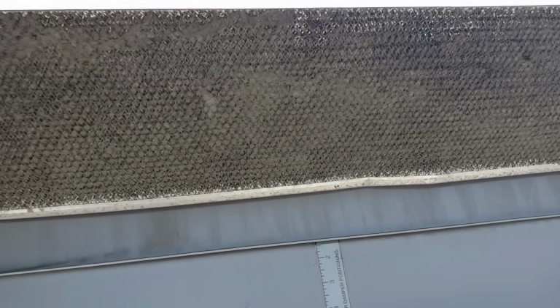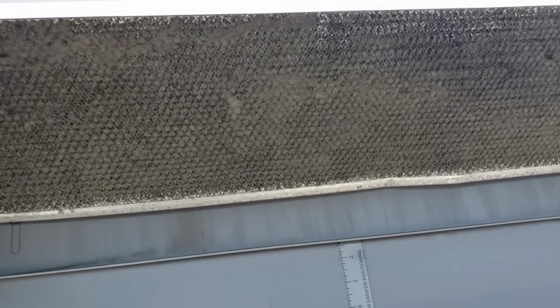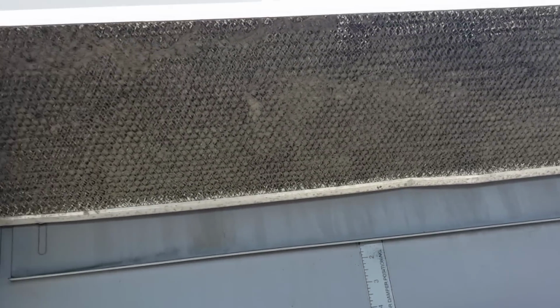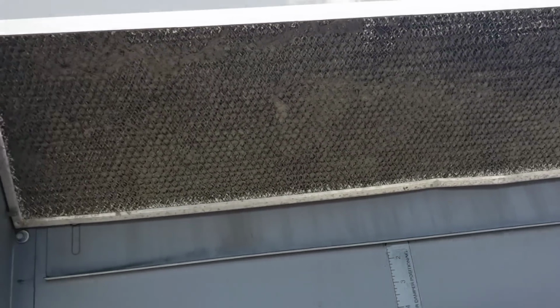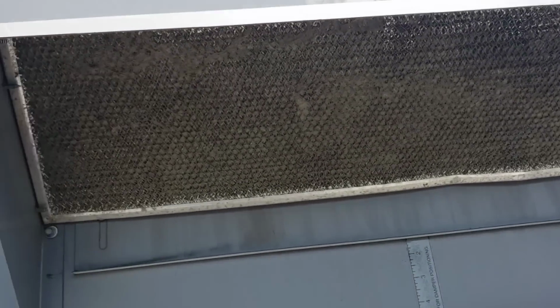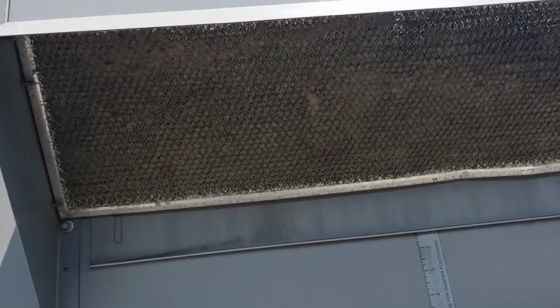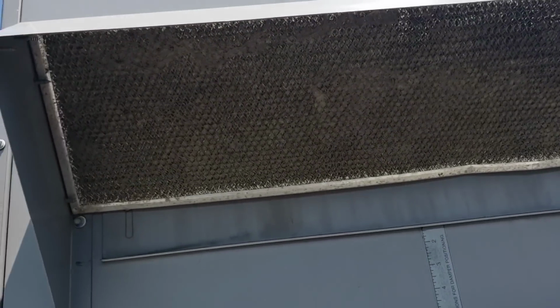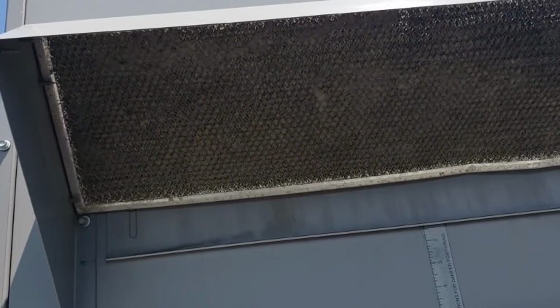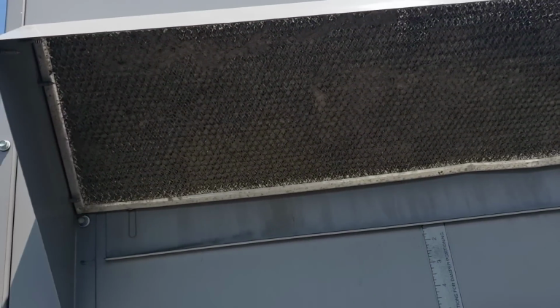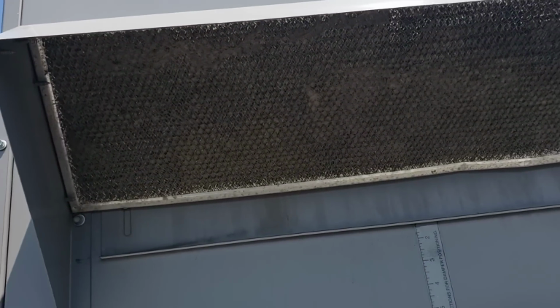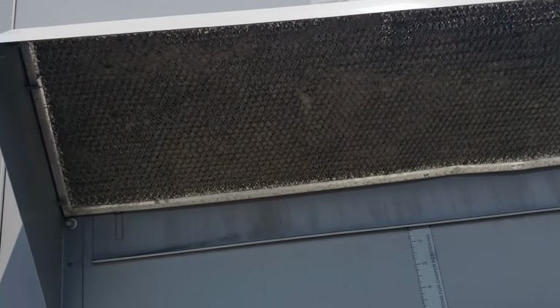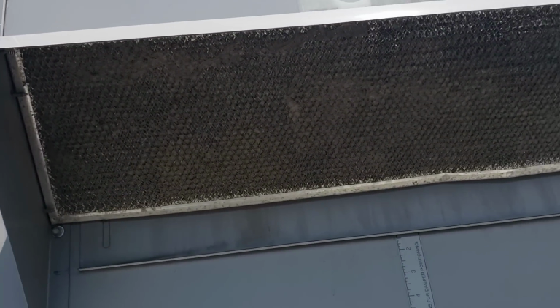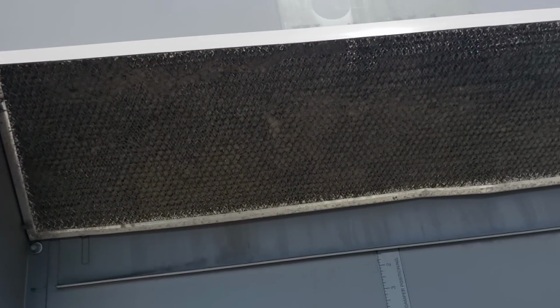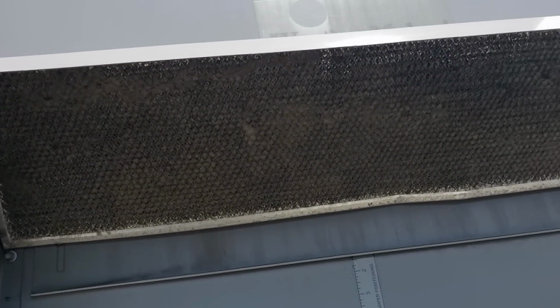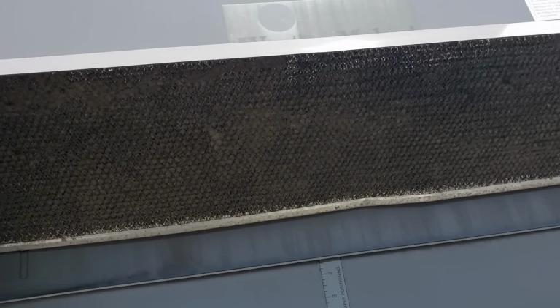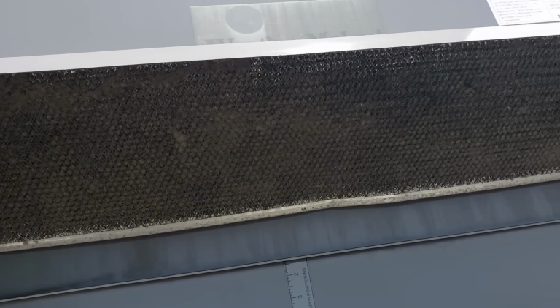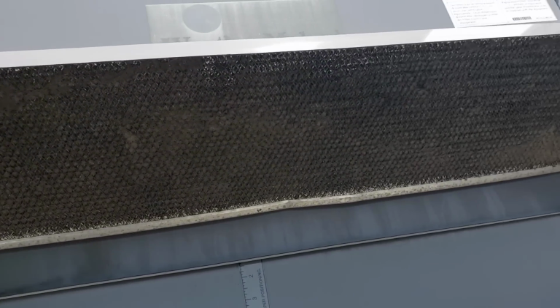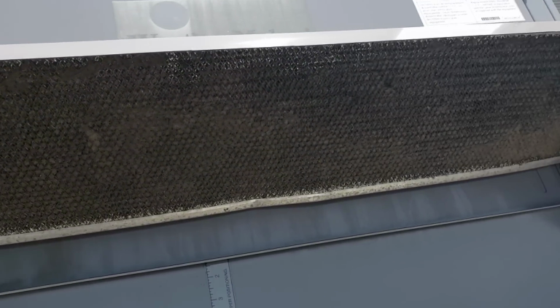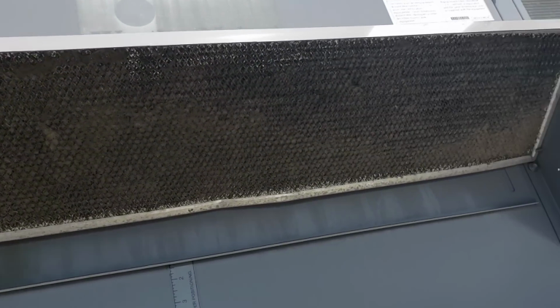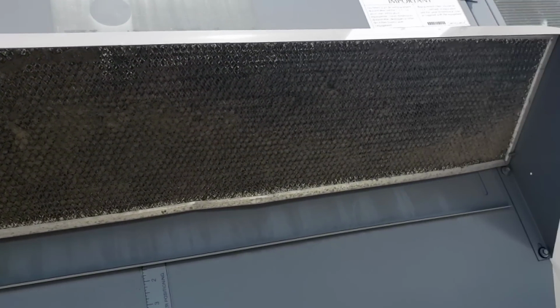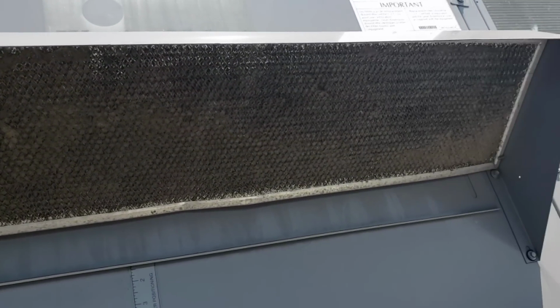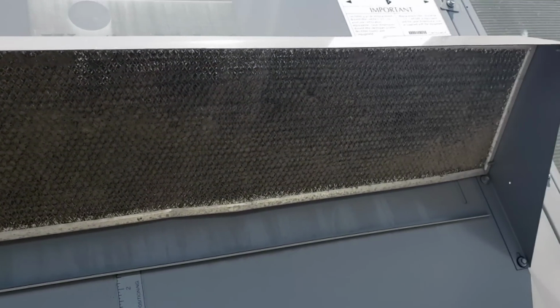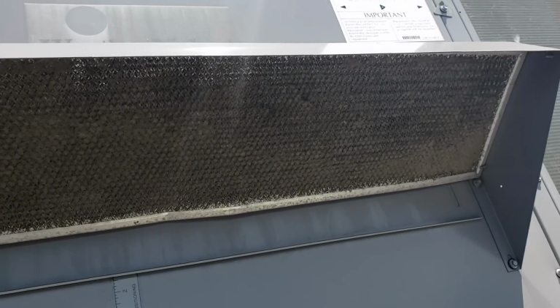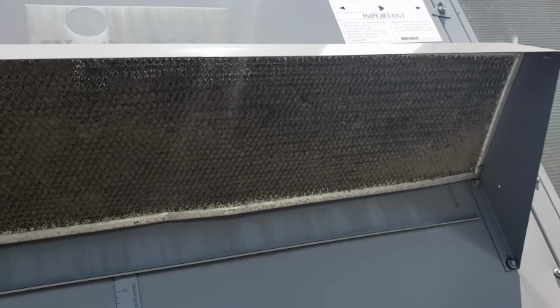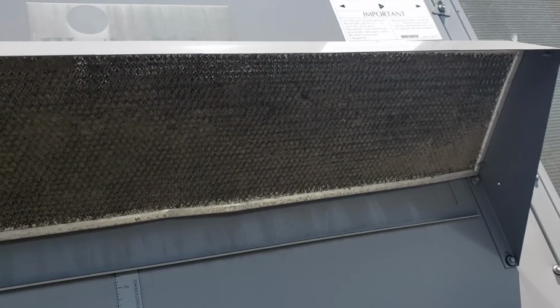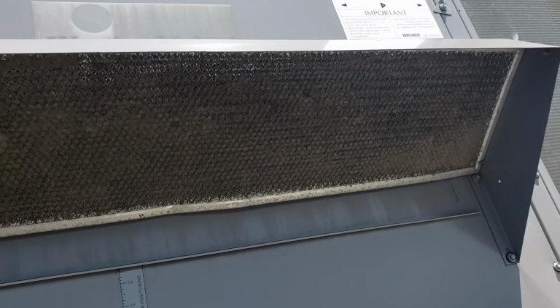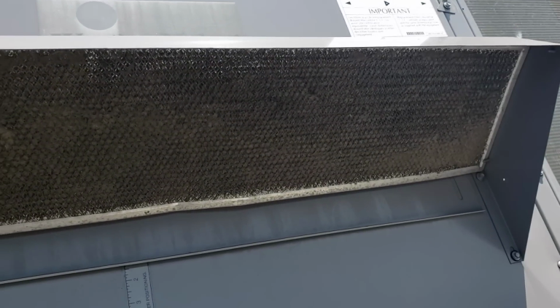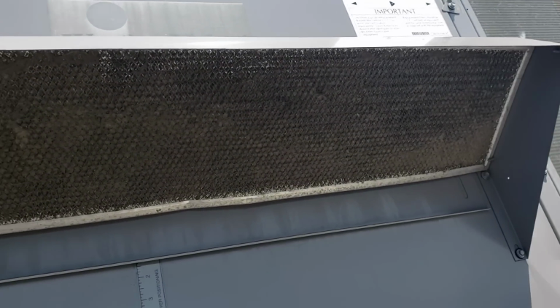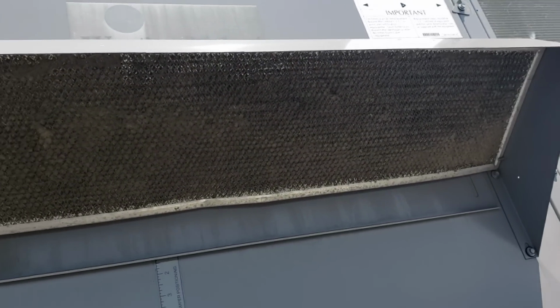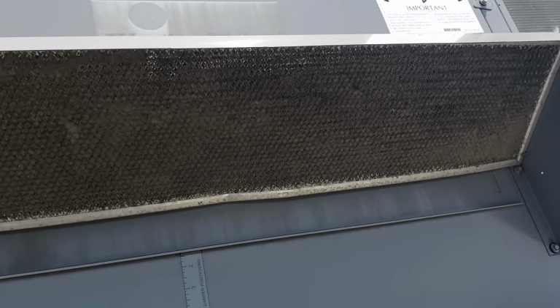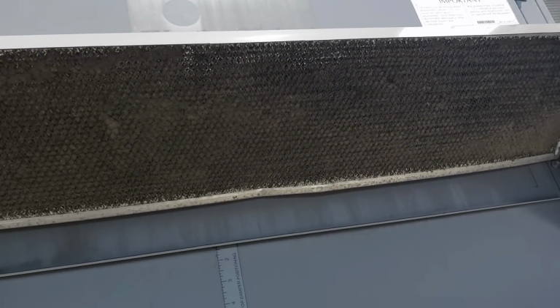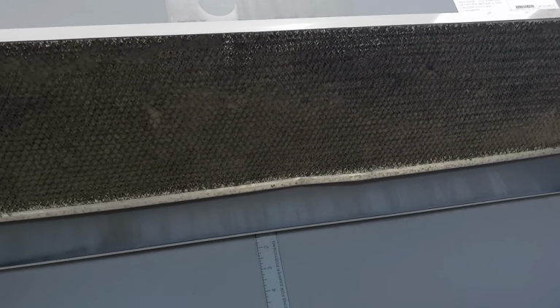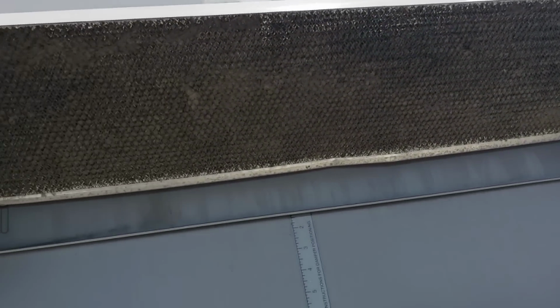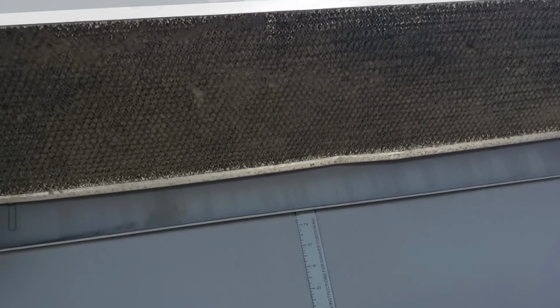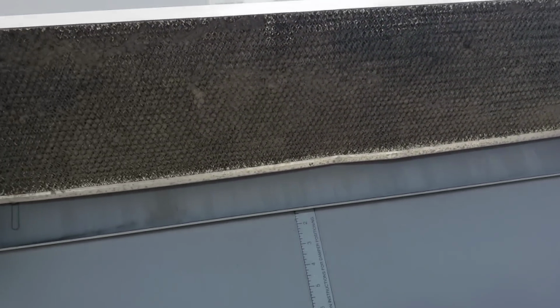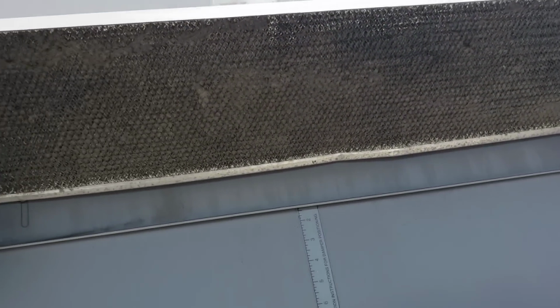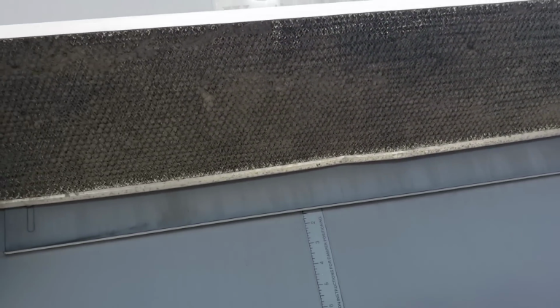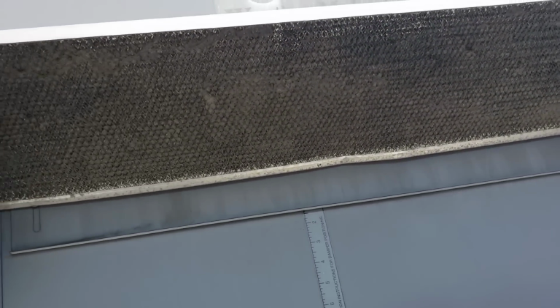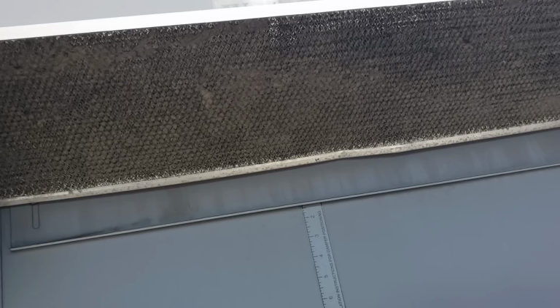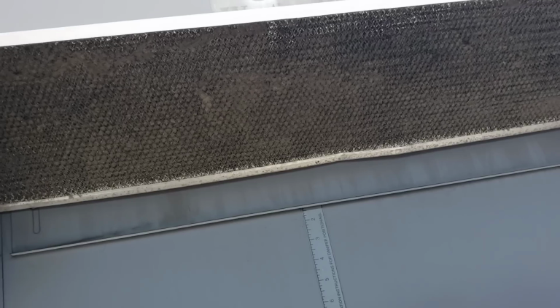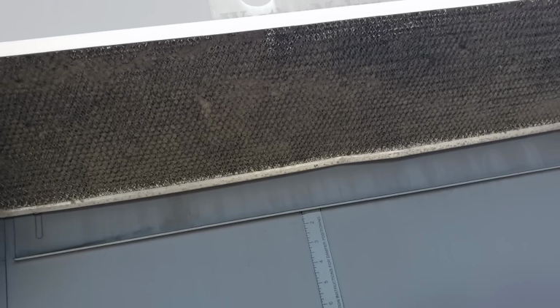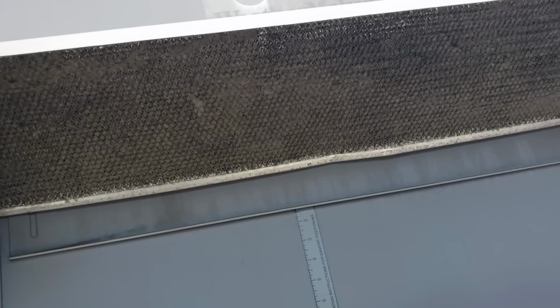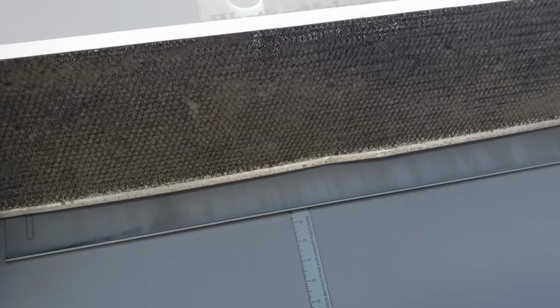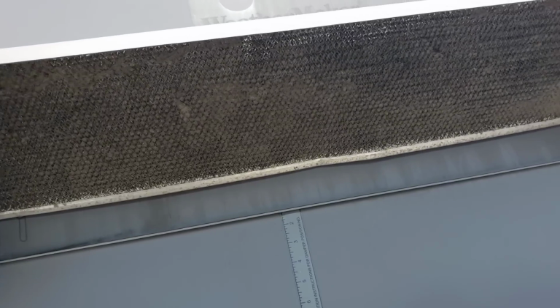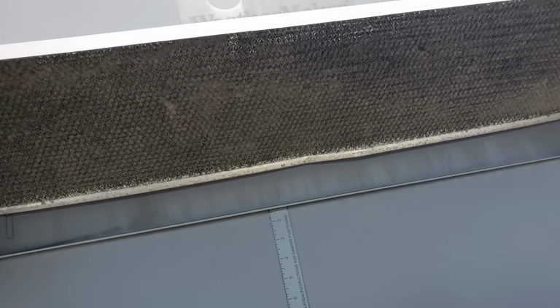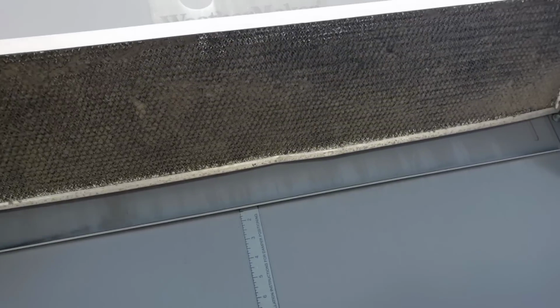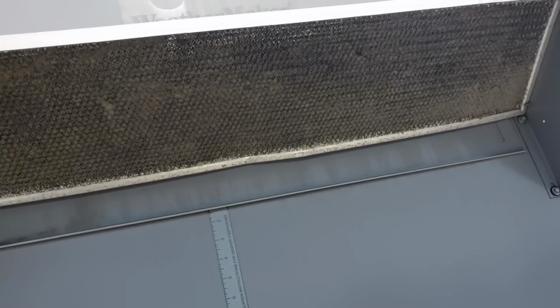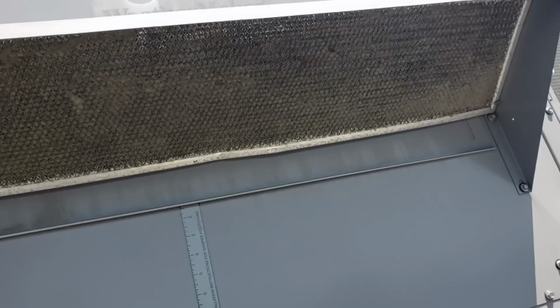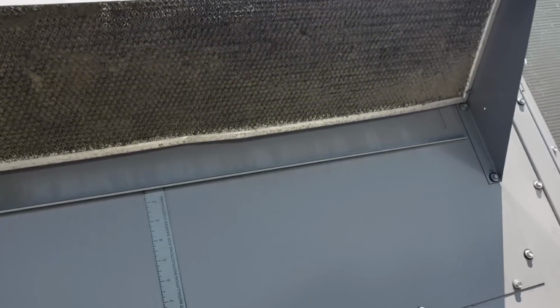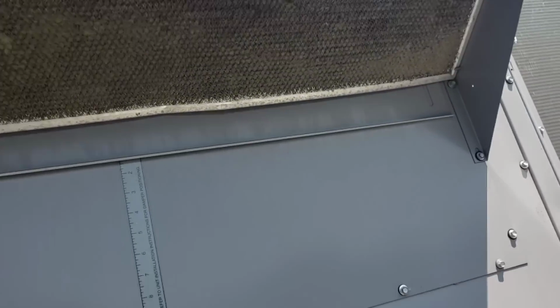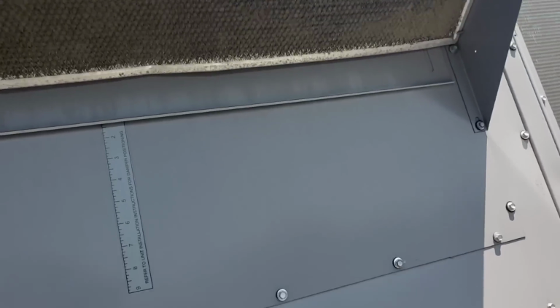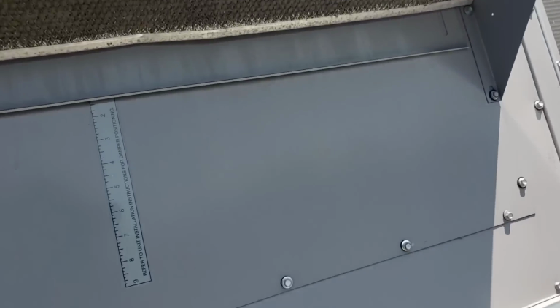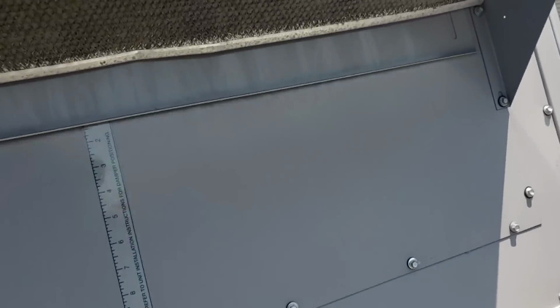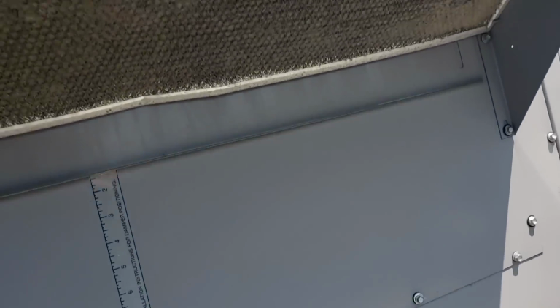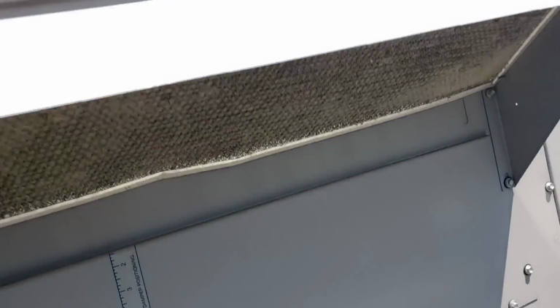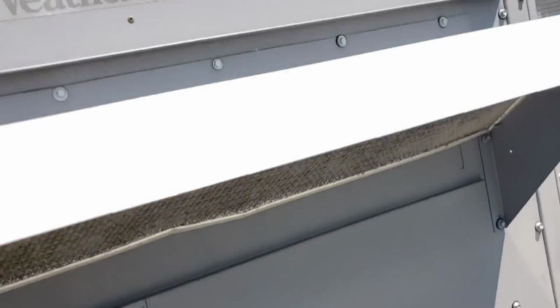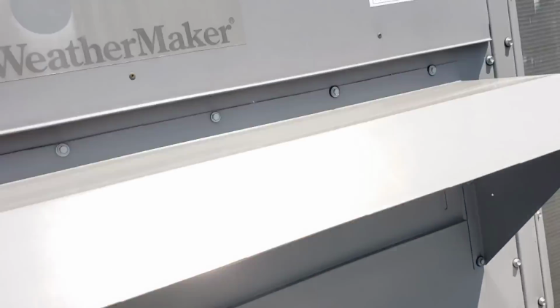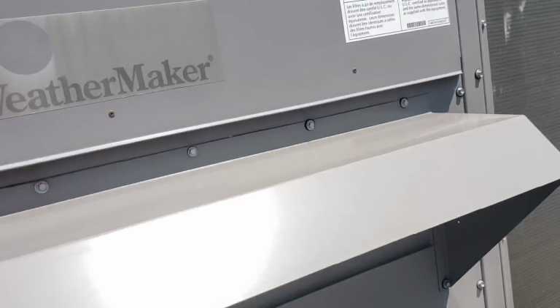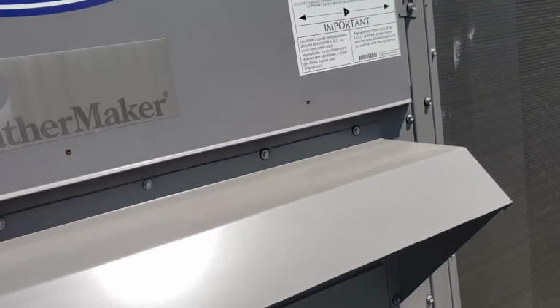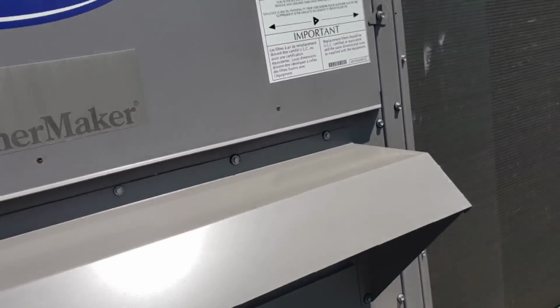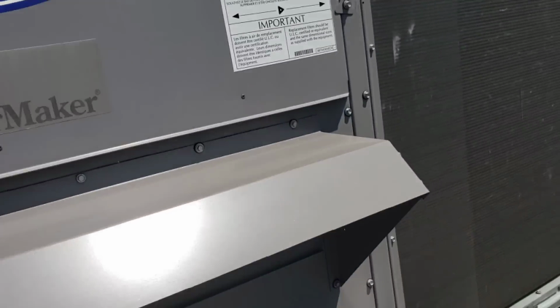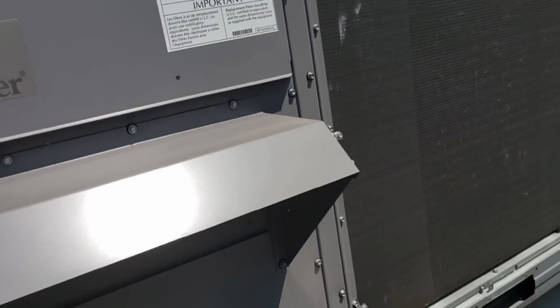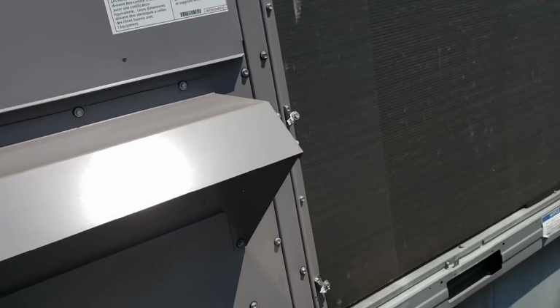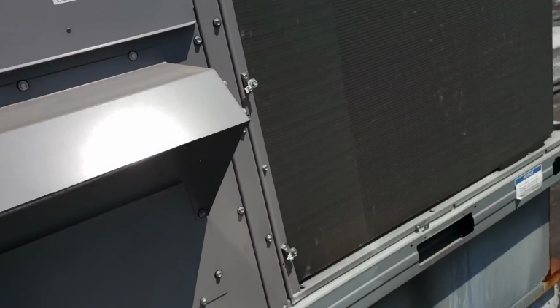My makeup air damper is about one inch roughly, and it's dirty as crap — pretty dirty right now. At least some of my concerns — I'll grab it and wash it downstairs a little later.